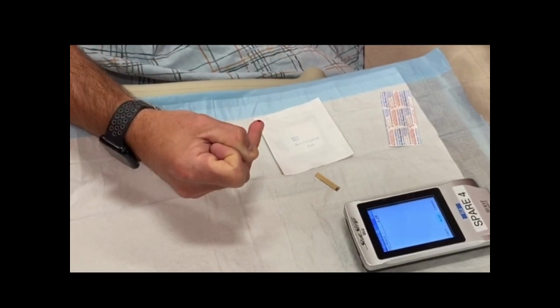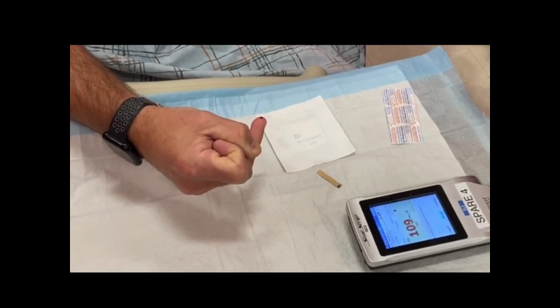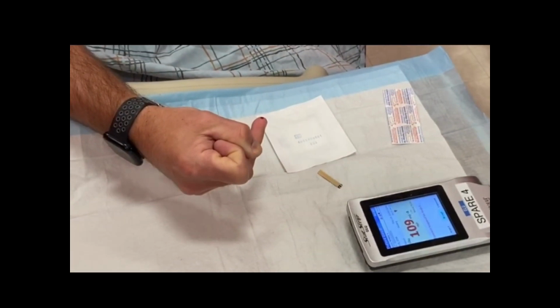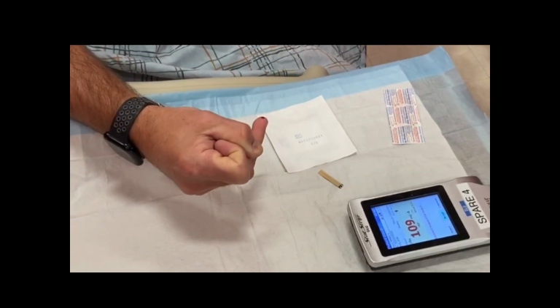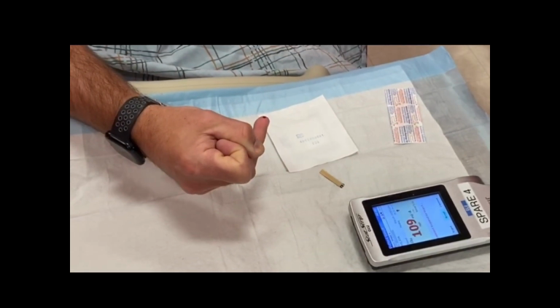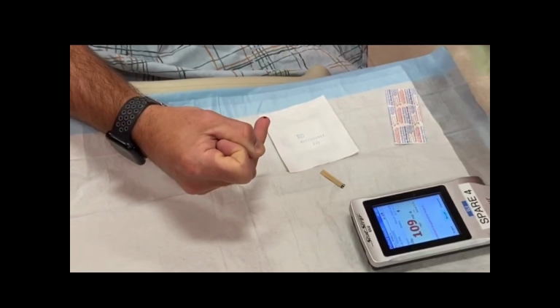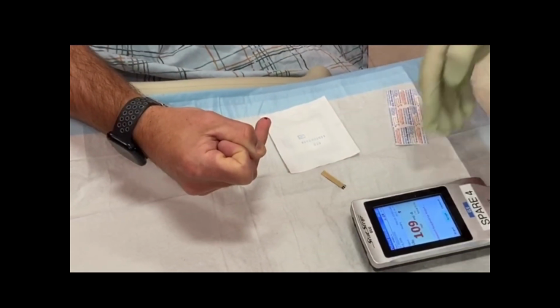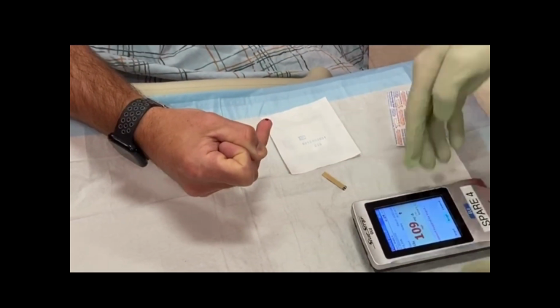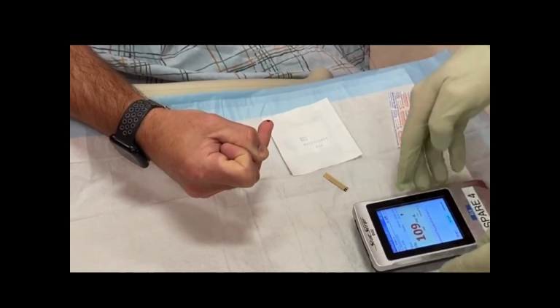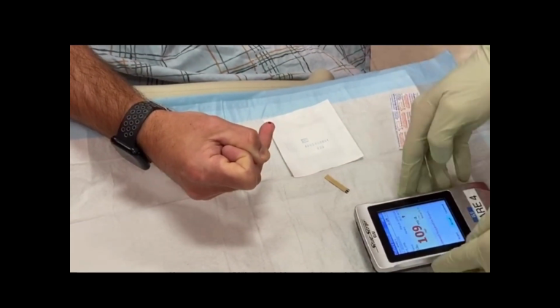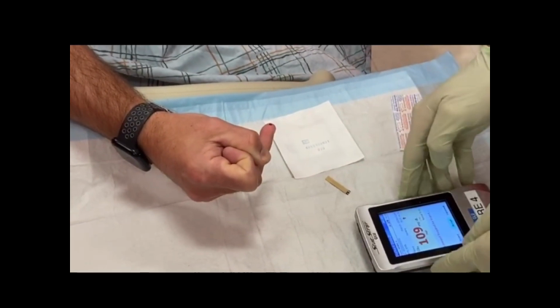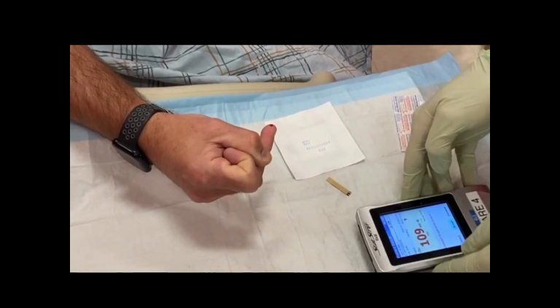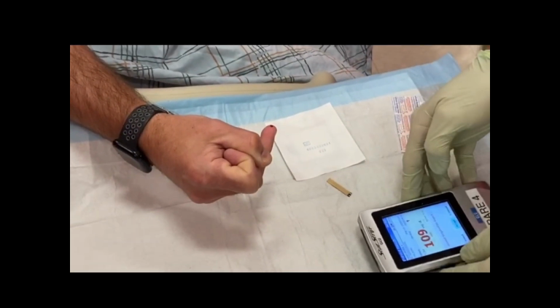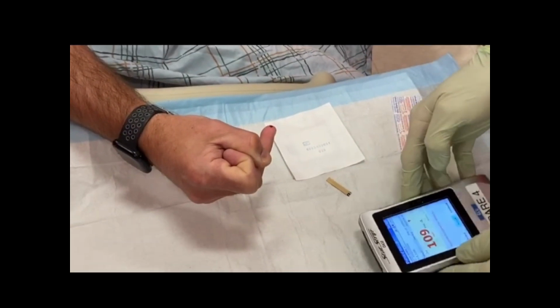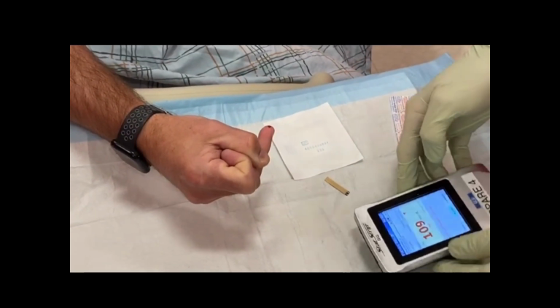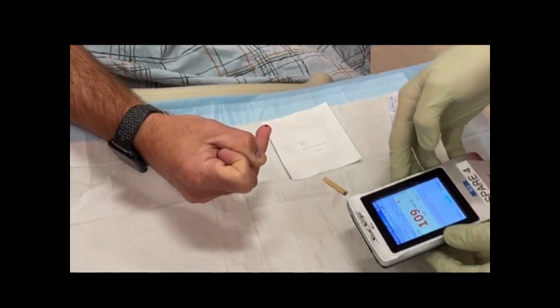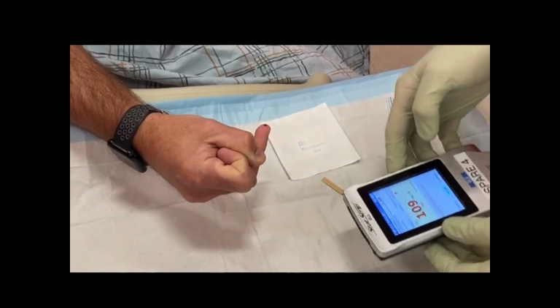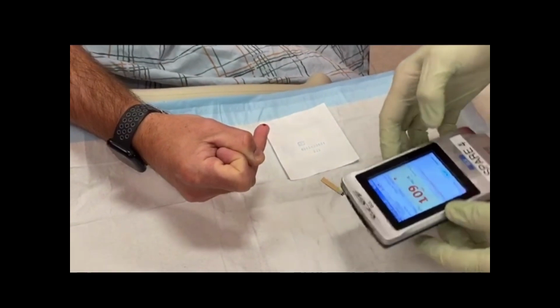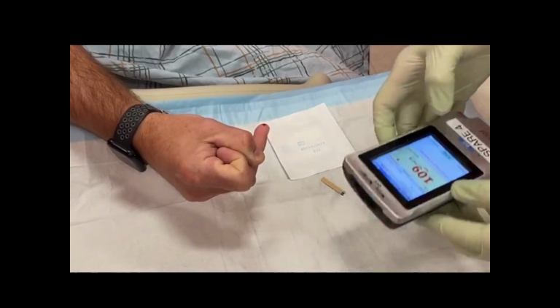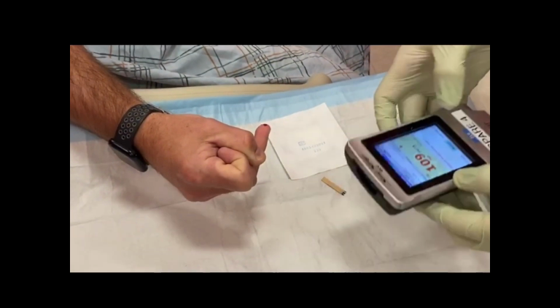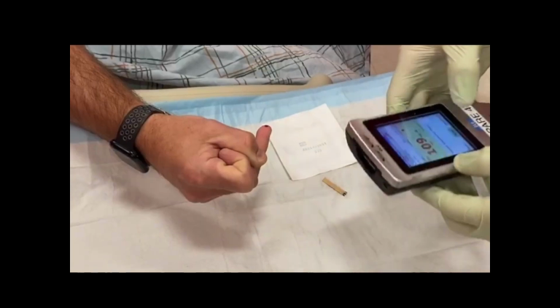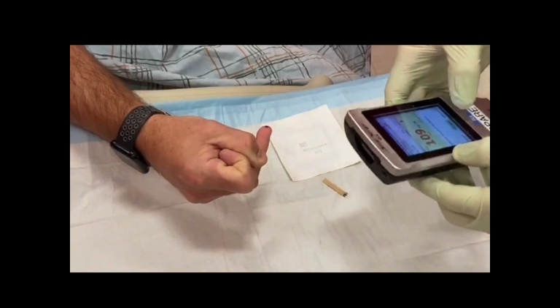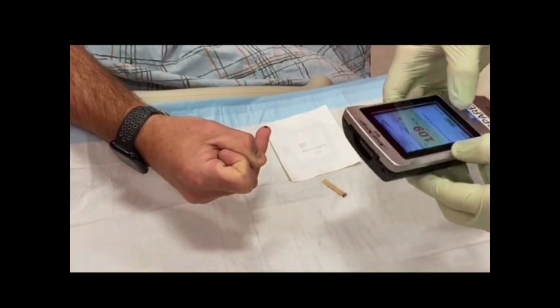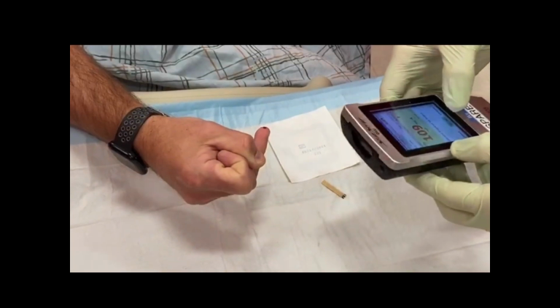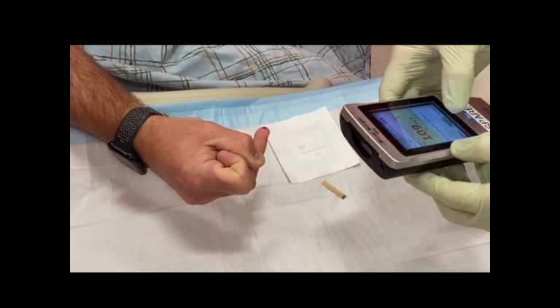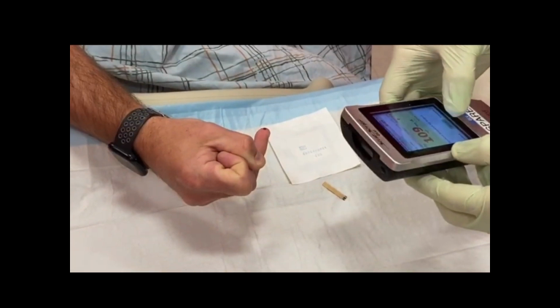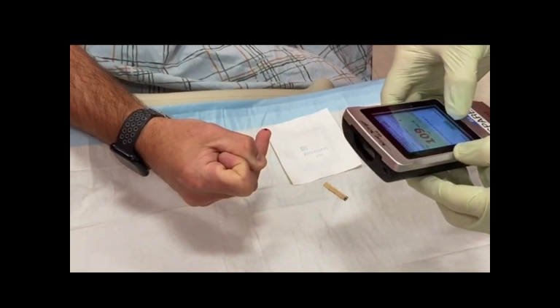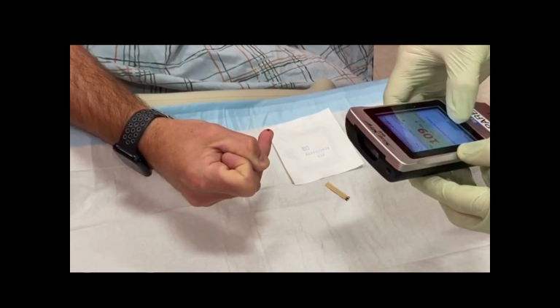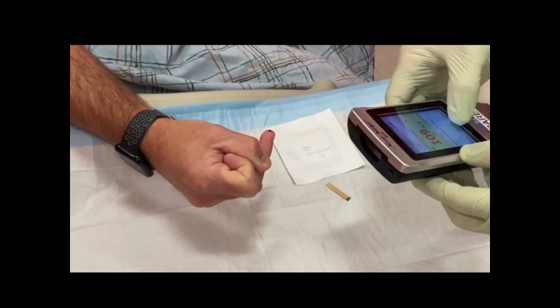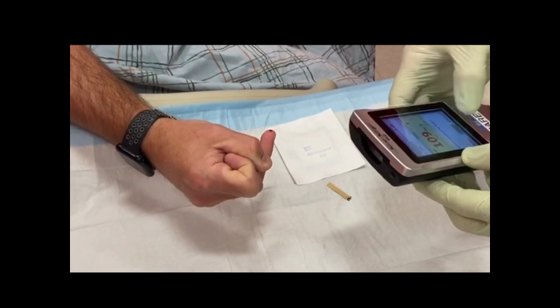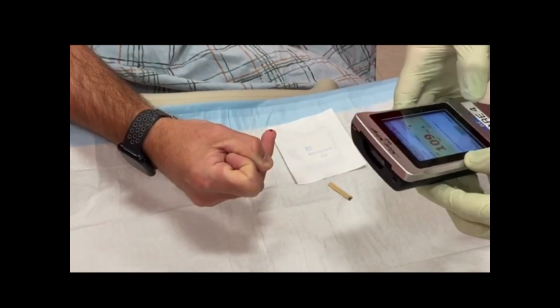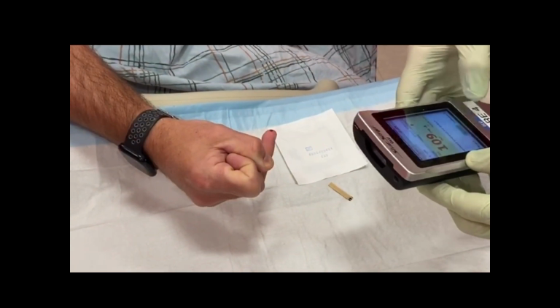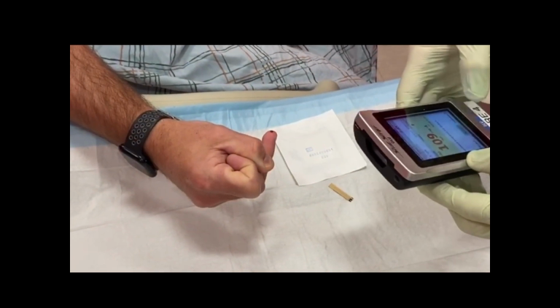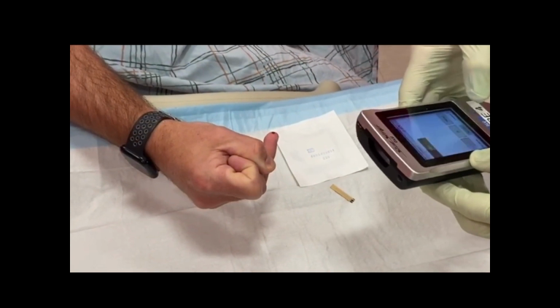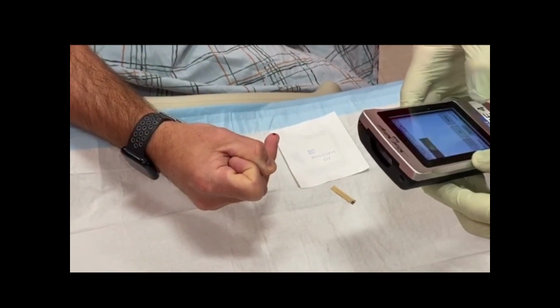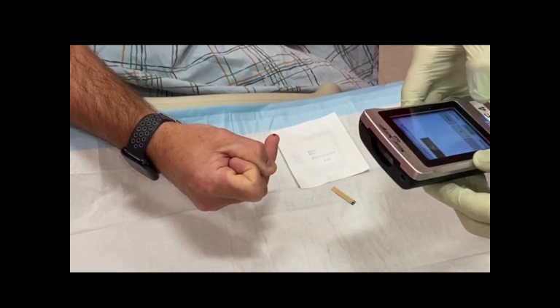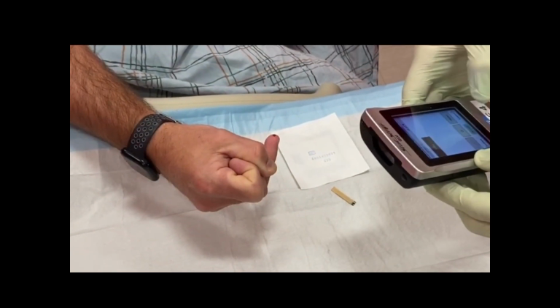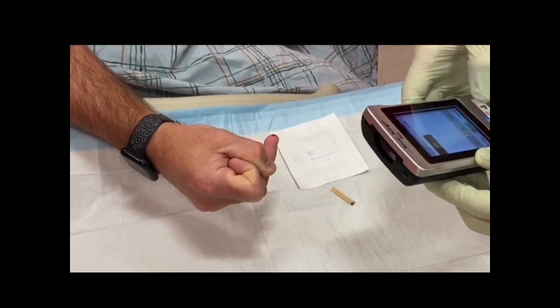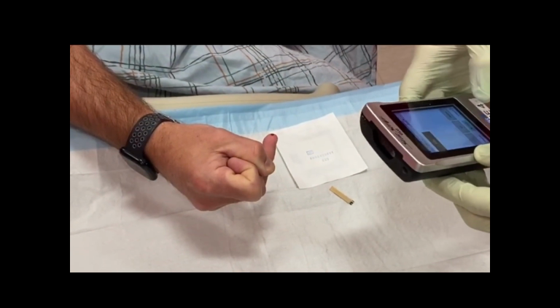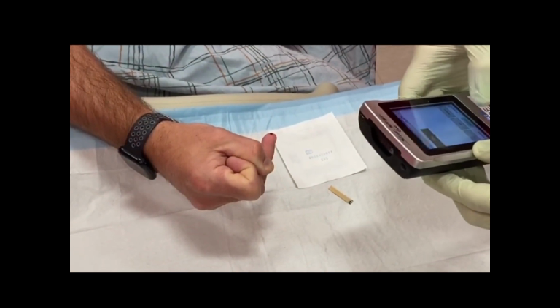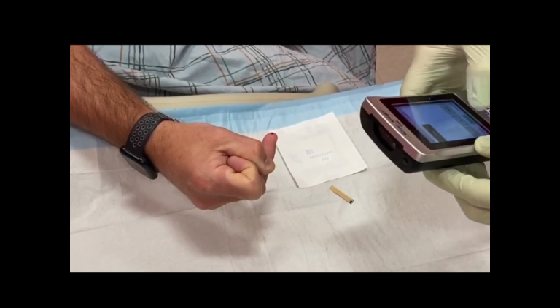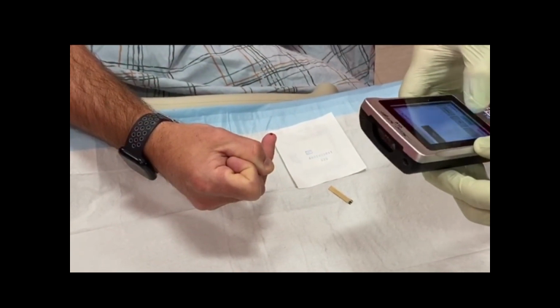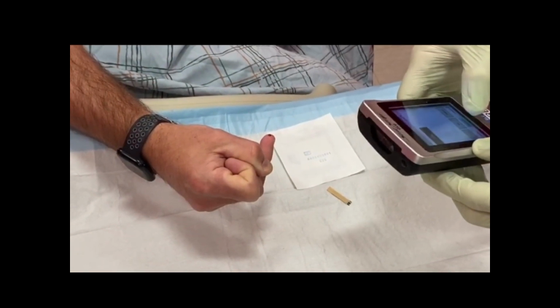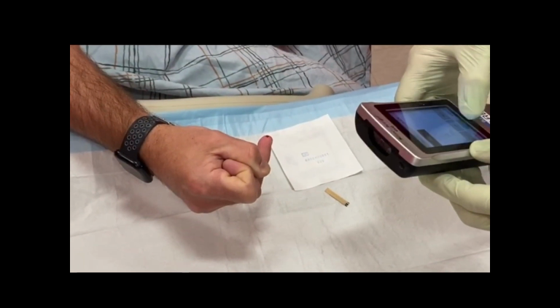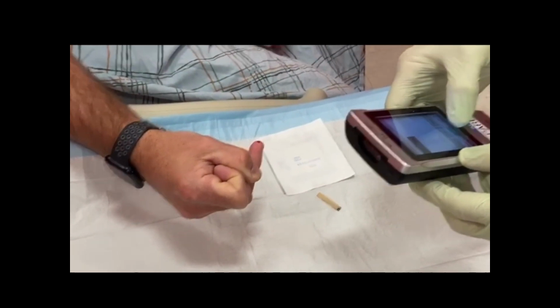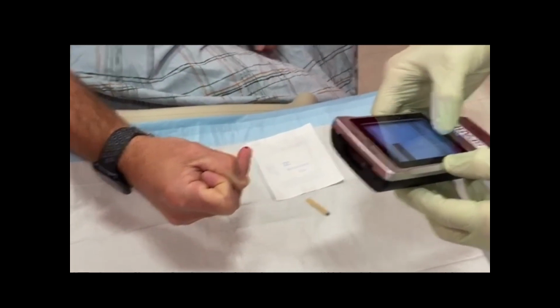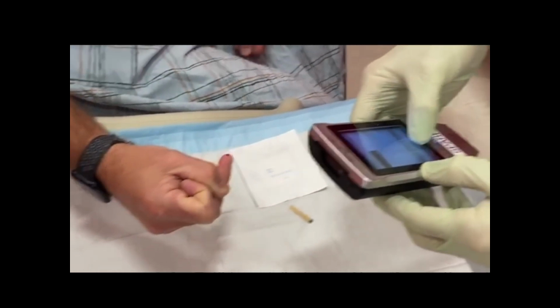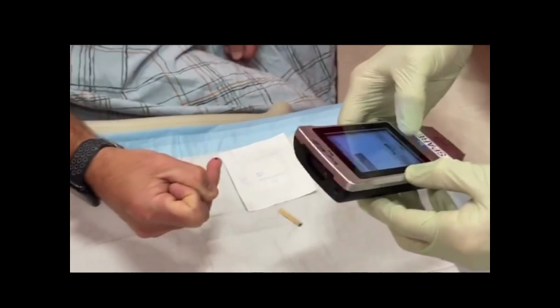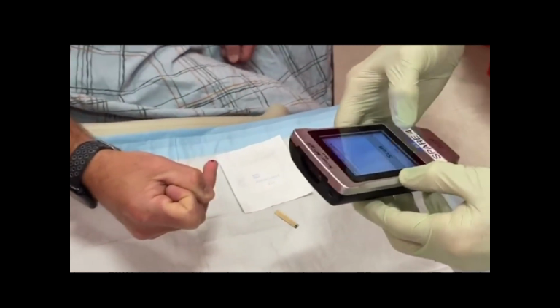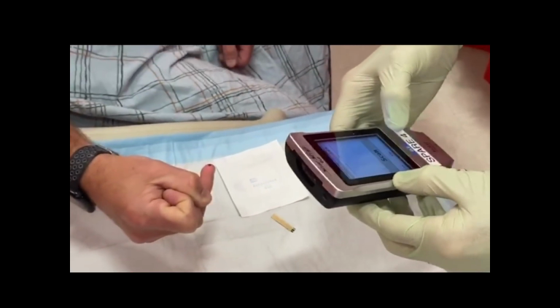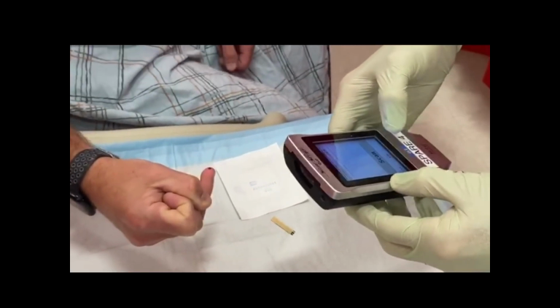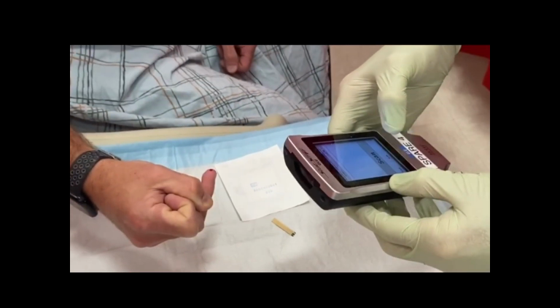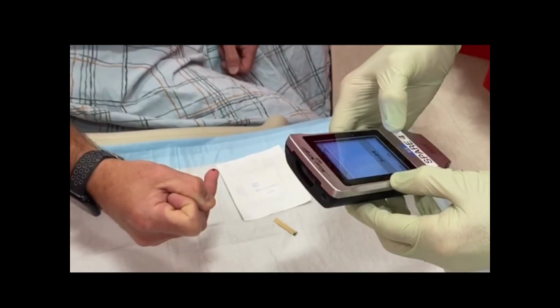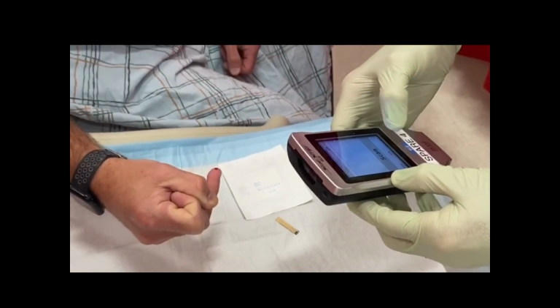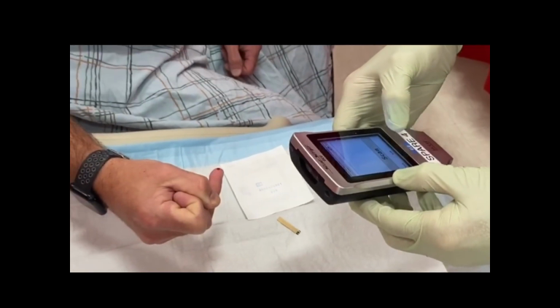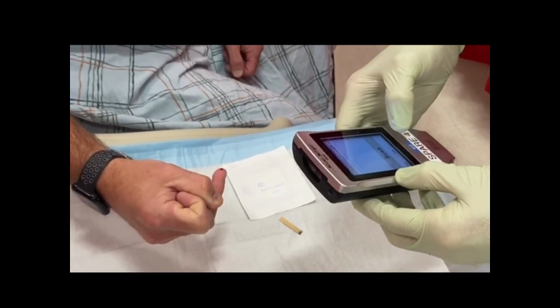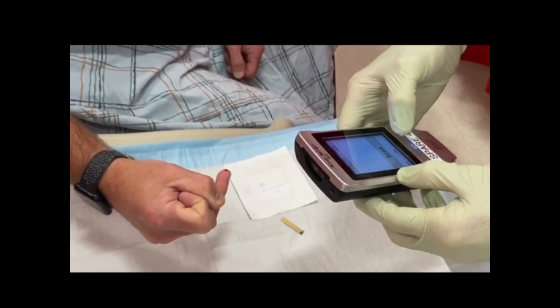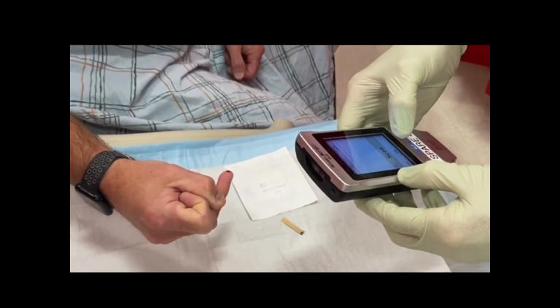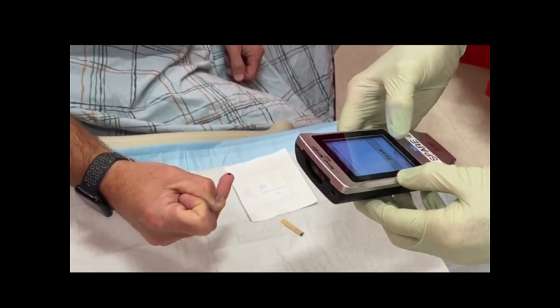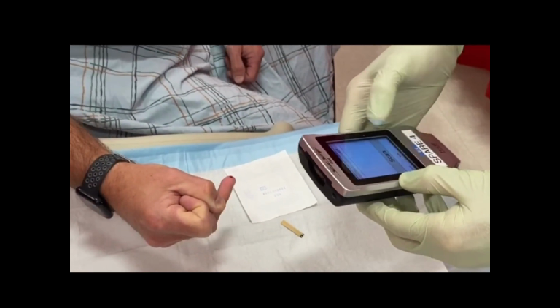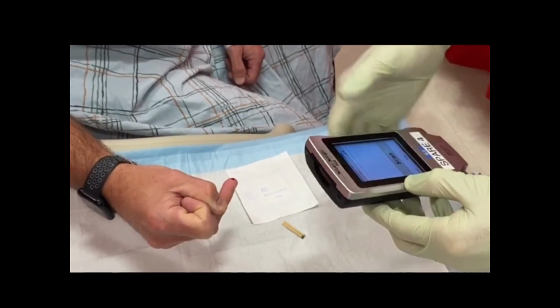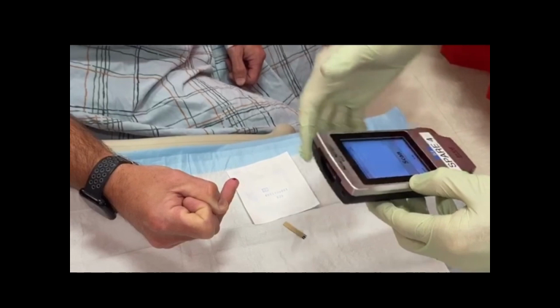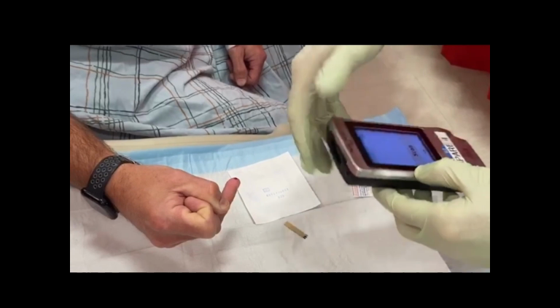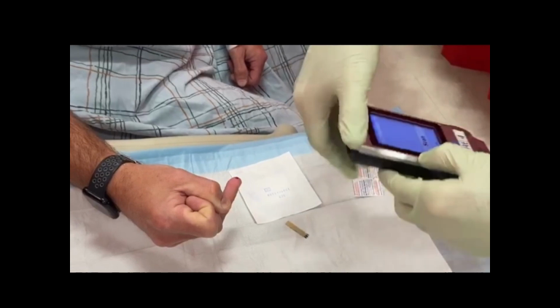Accept results and add a comment, document if needed, and report critical results according to policy.